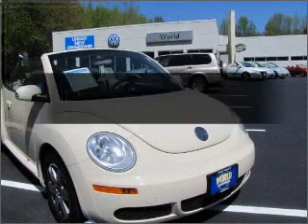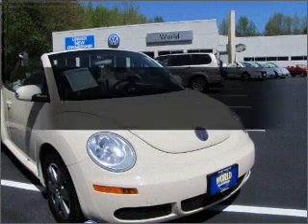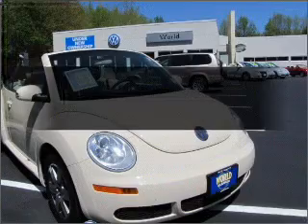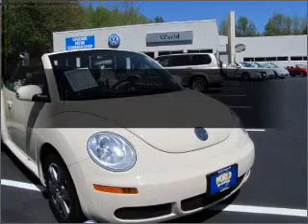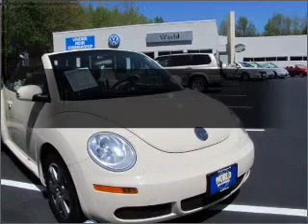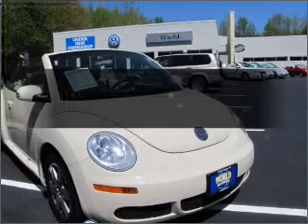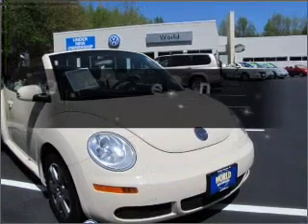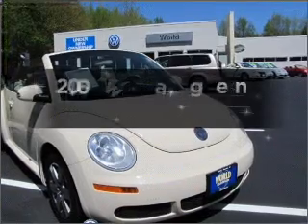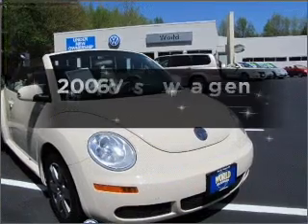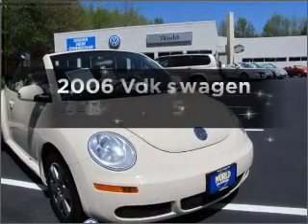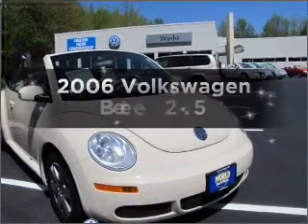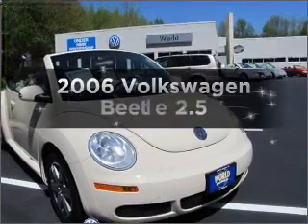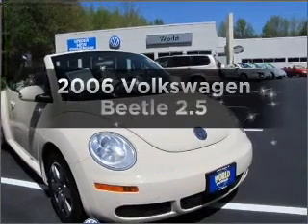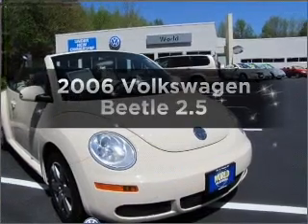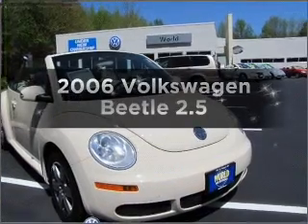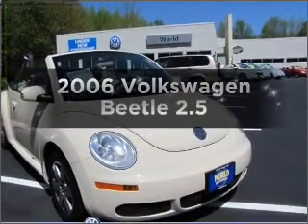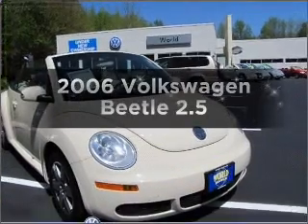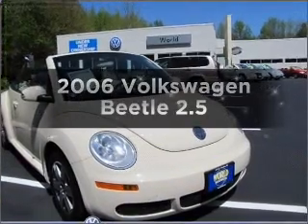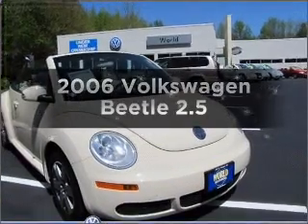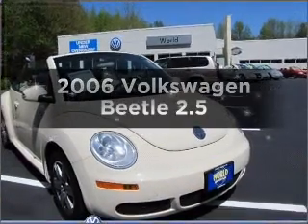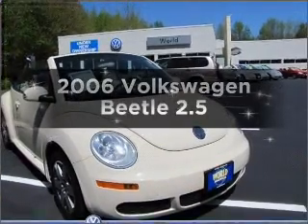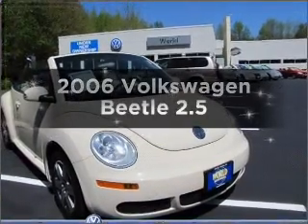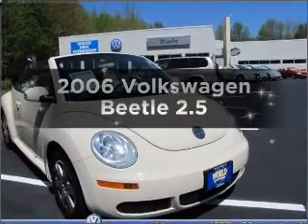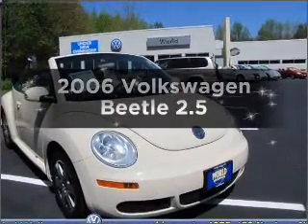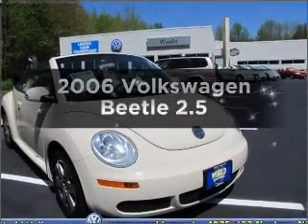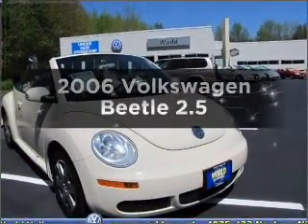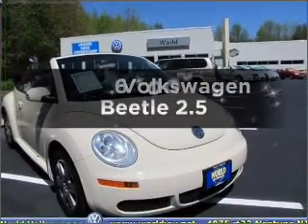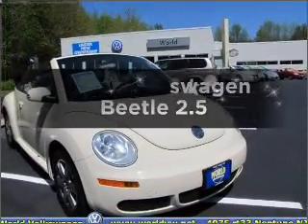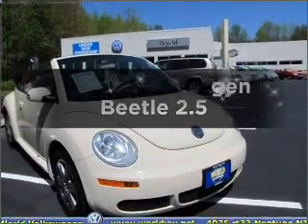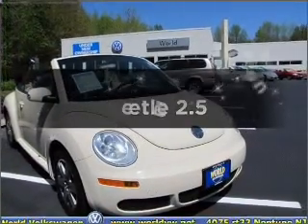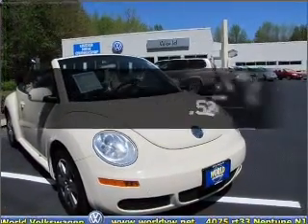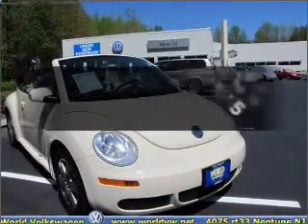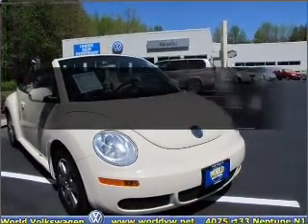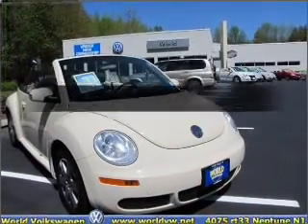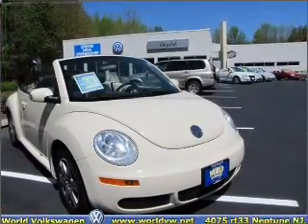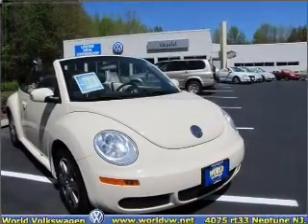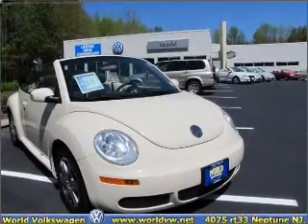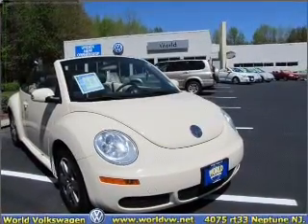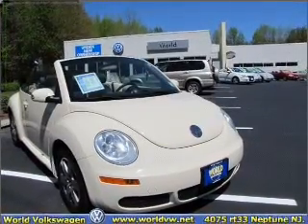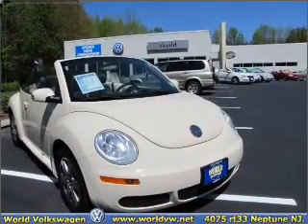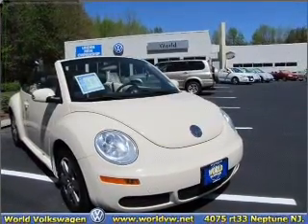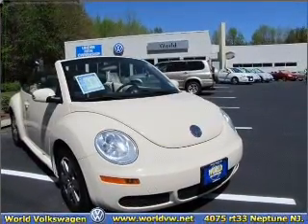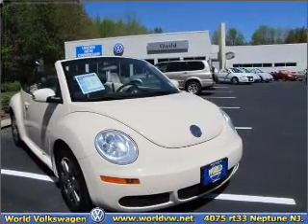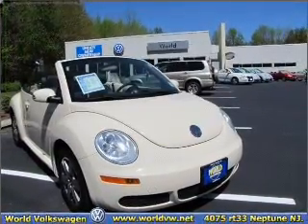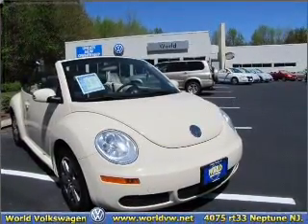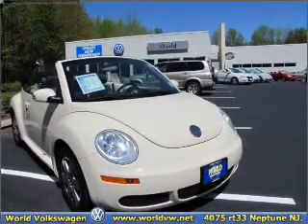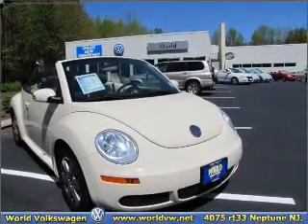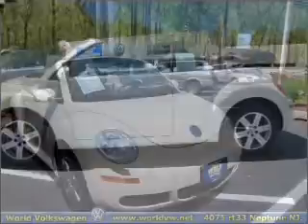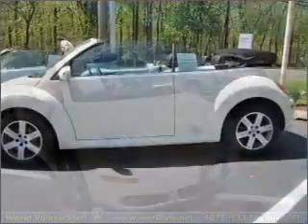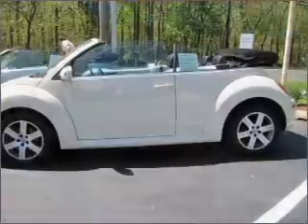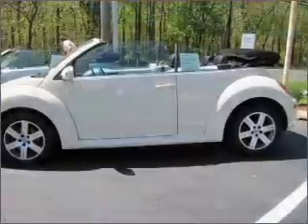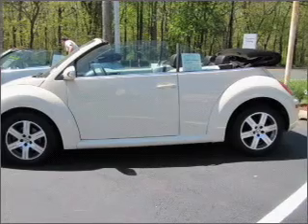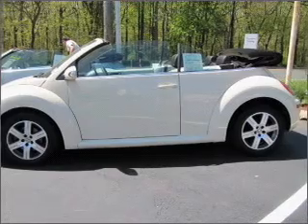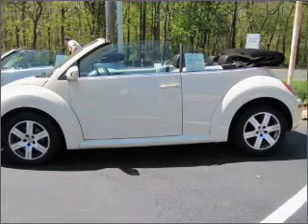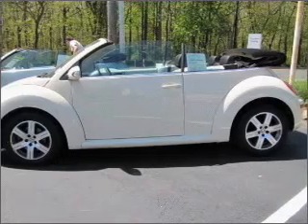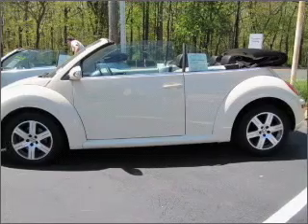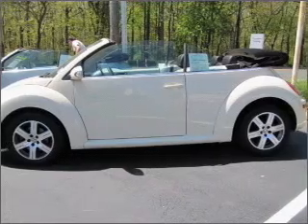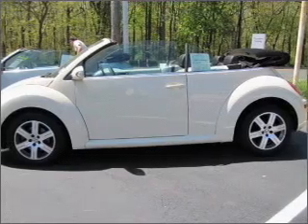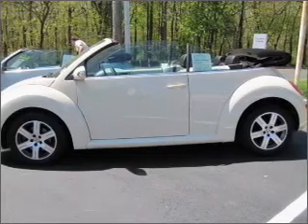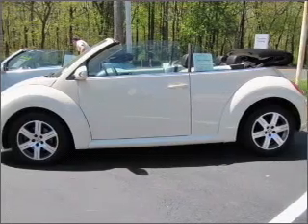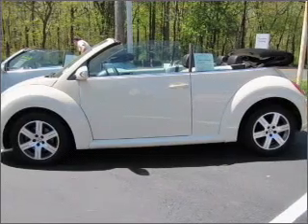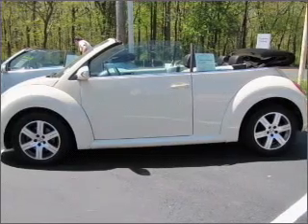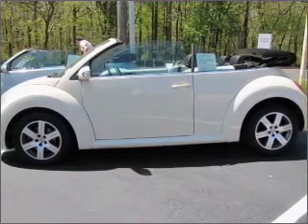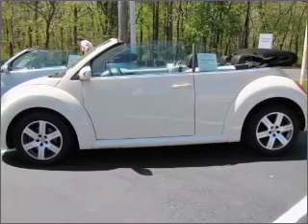Check out this 2006 Volkswagen Beetle. If you're looking for an automobile with great attributes, look no further.